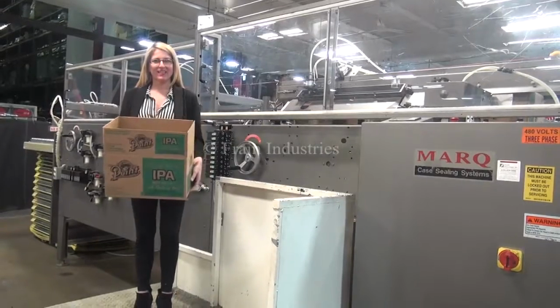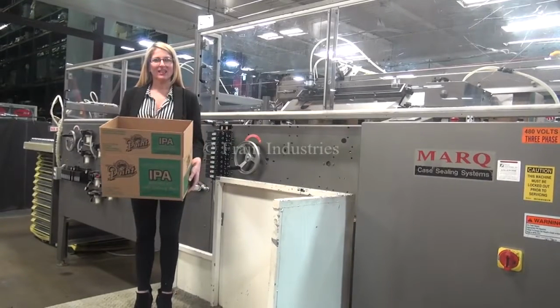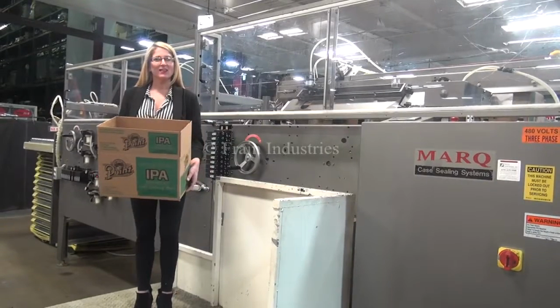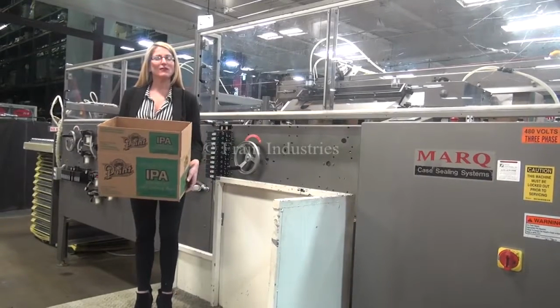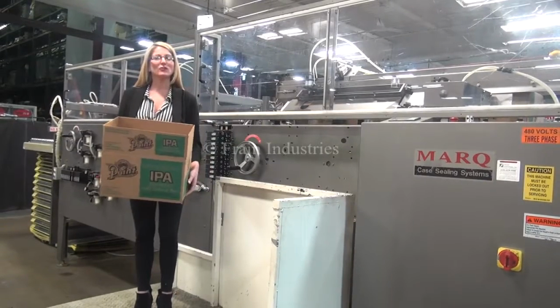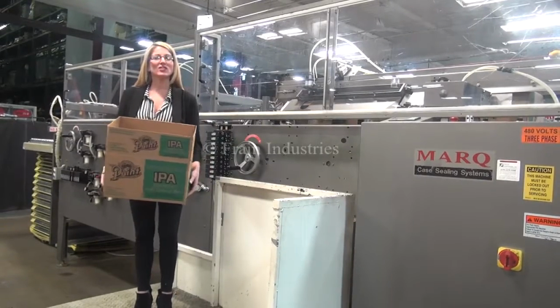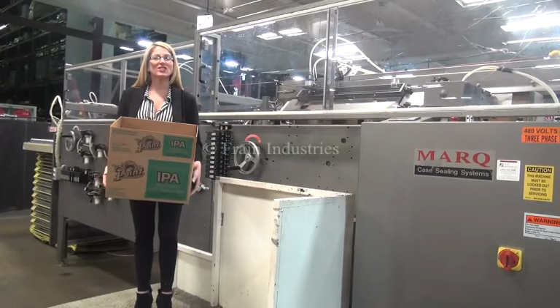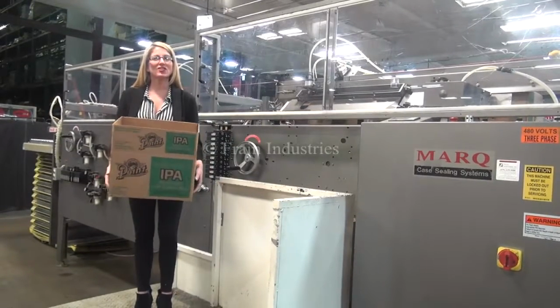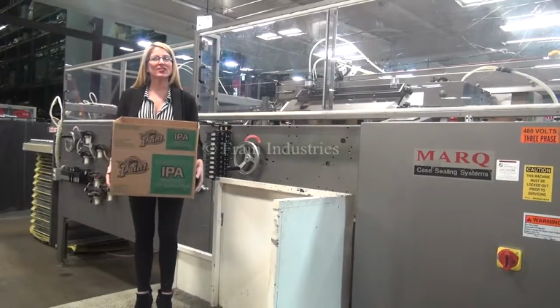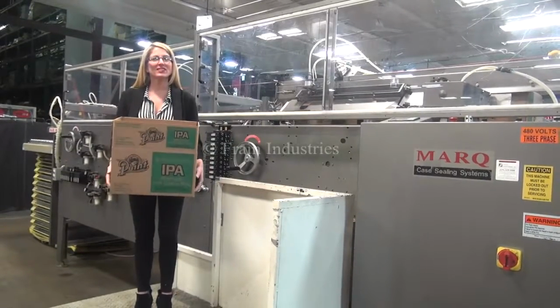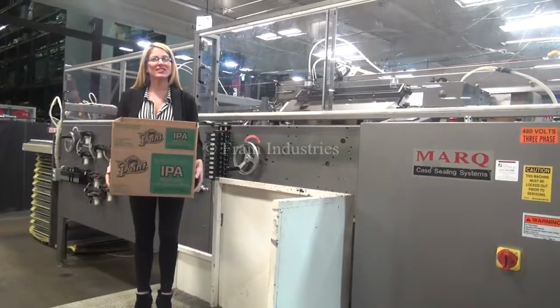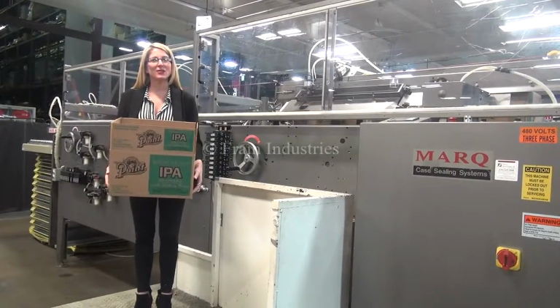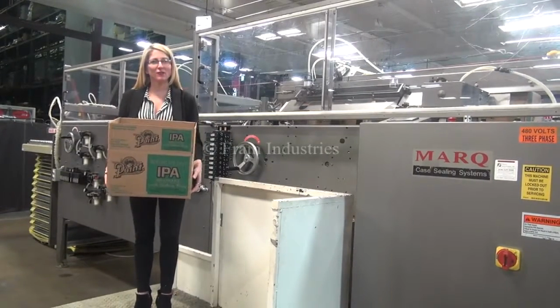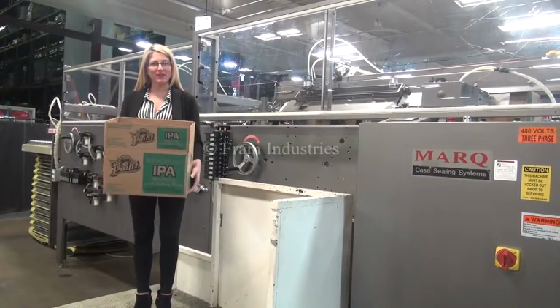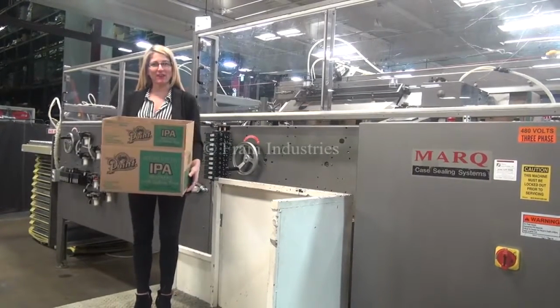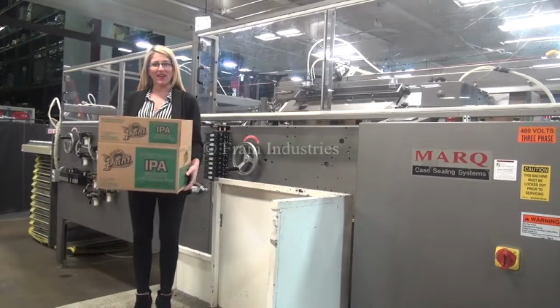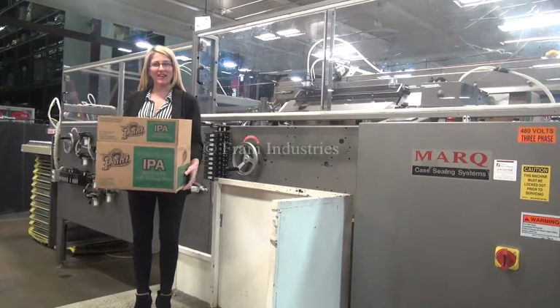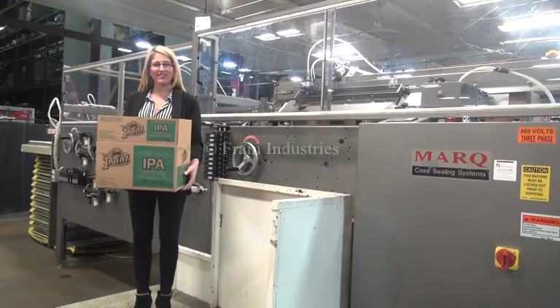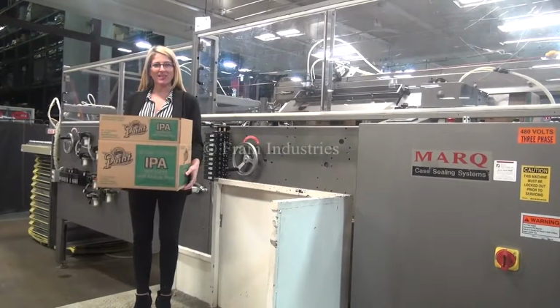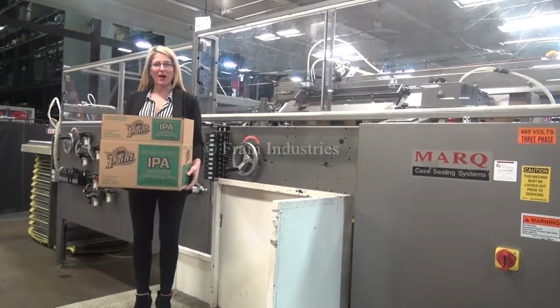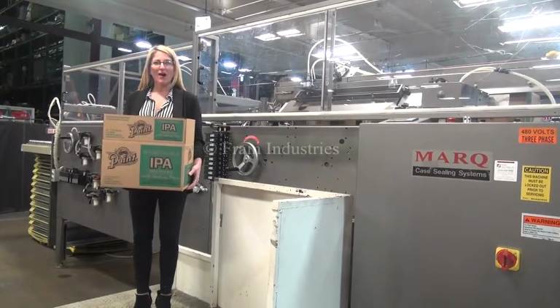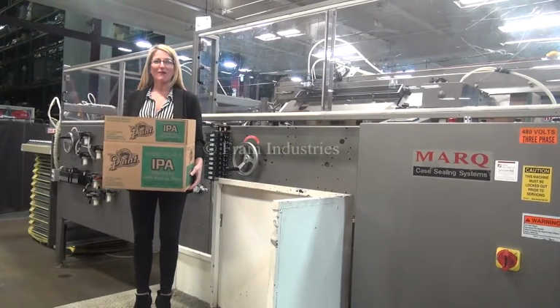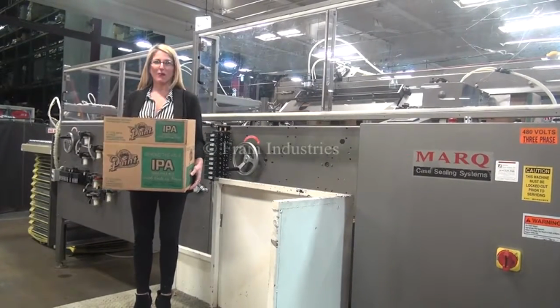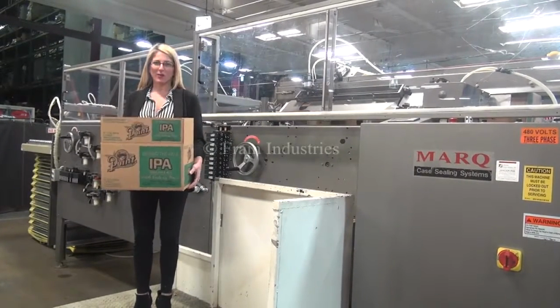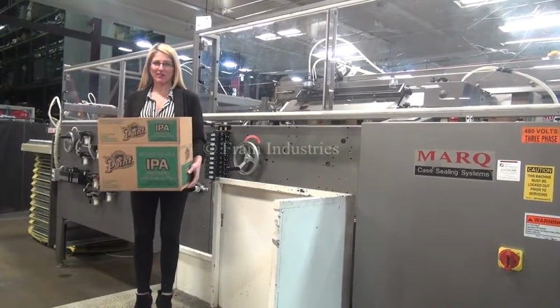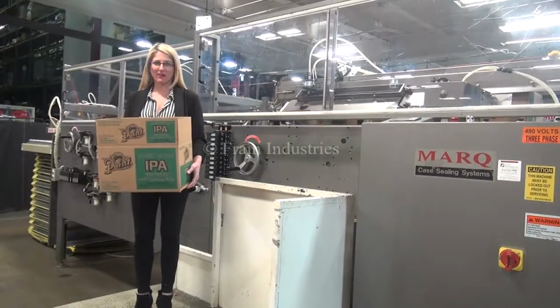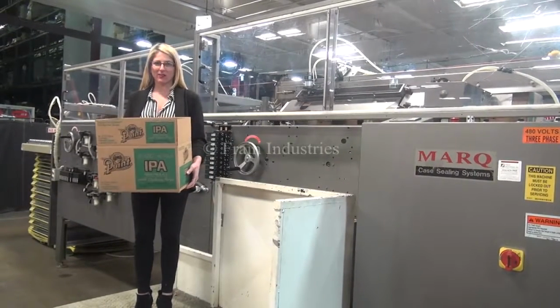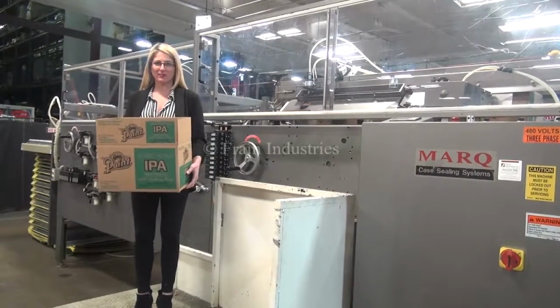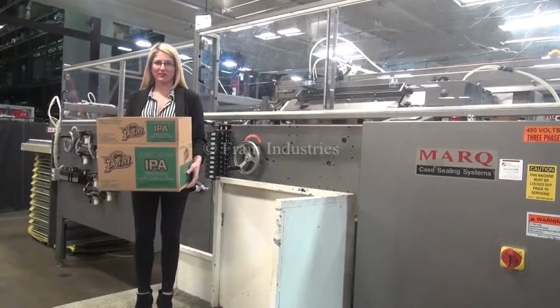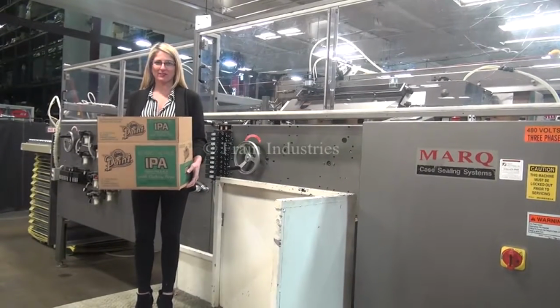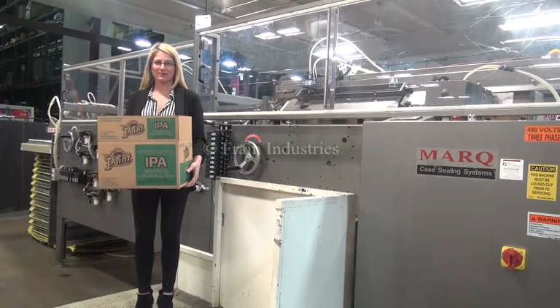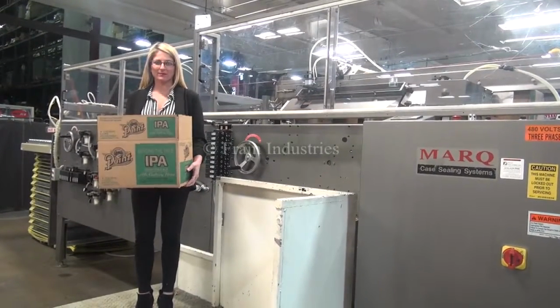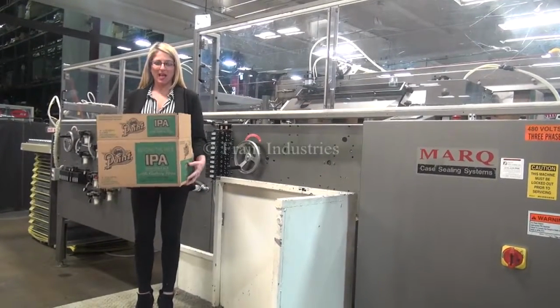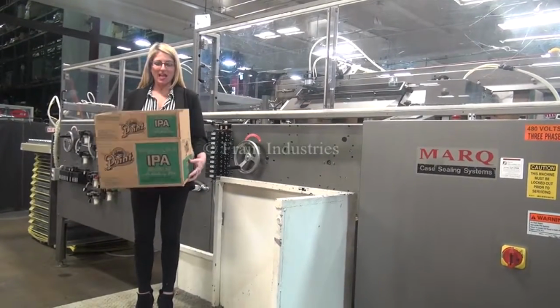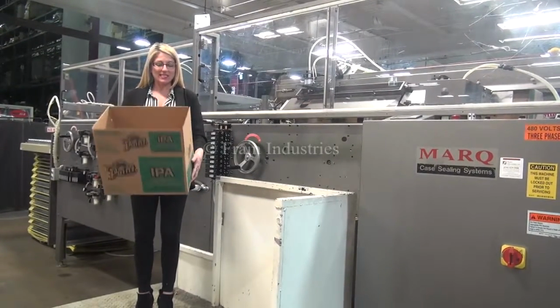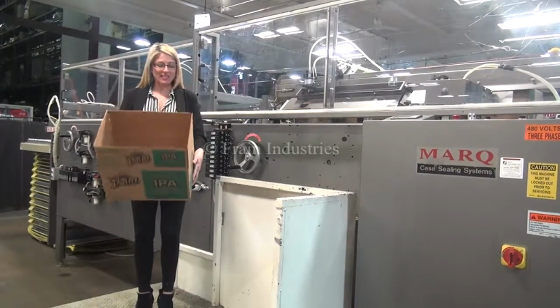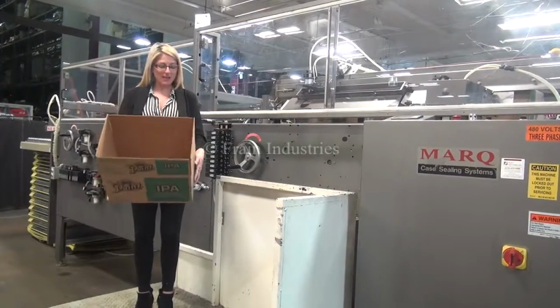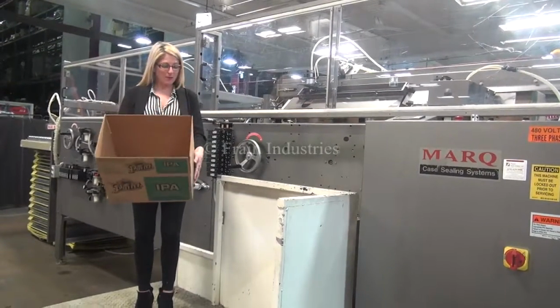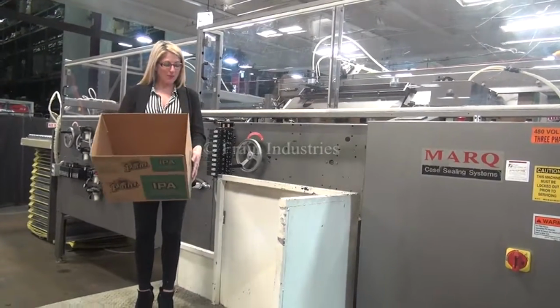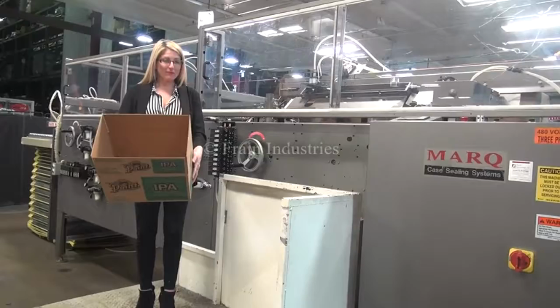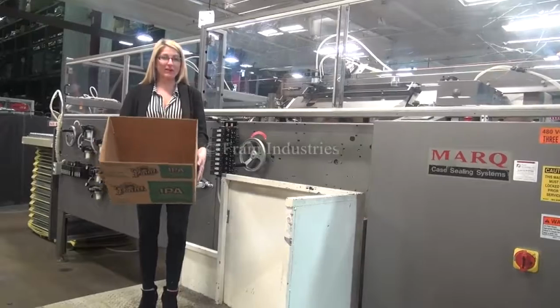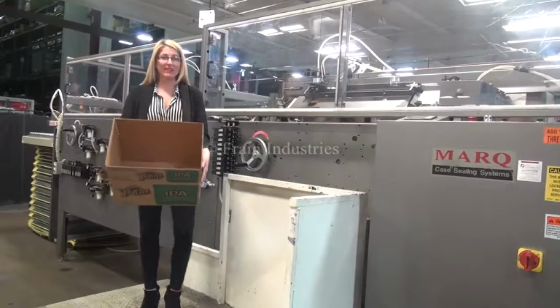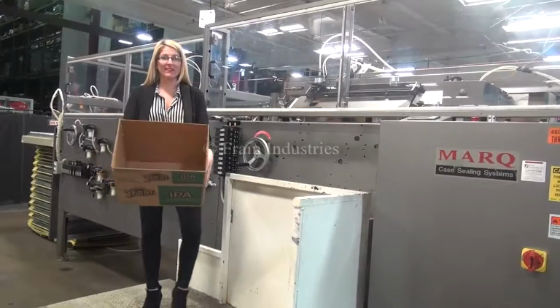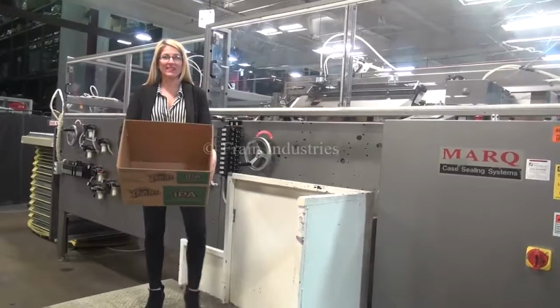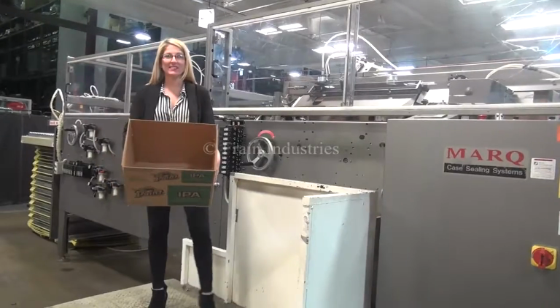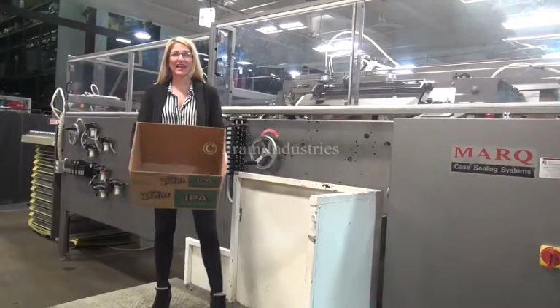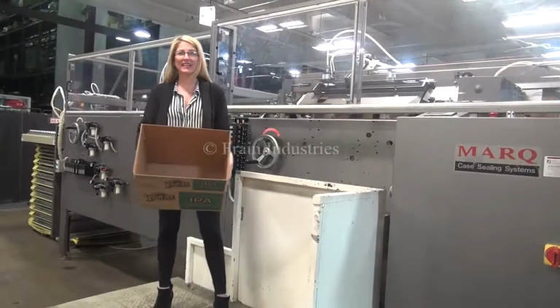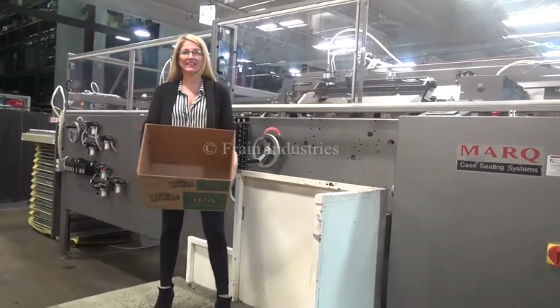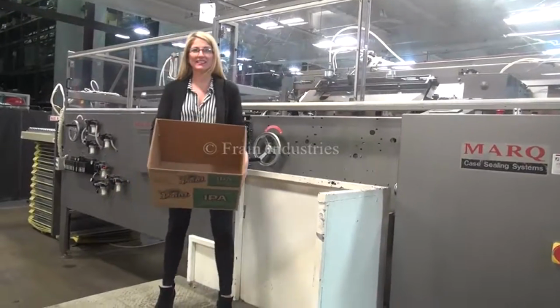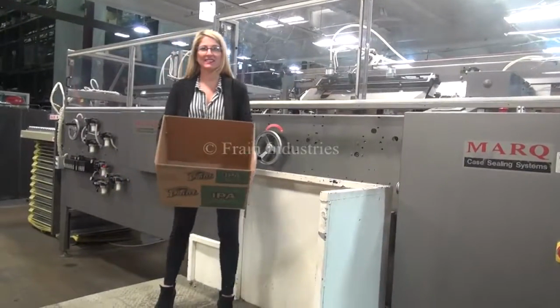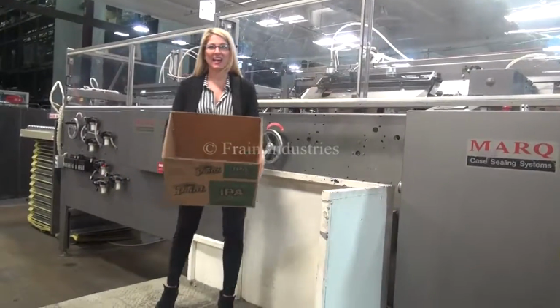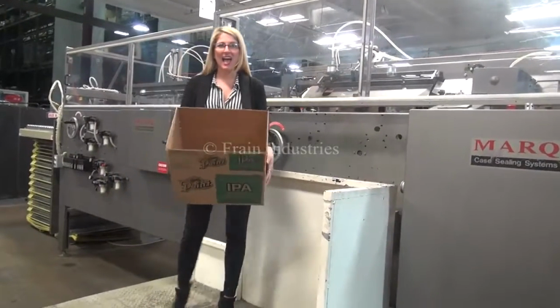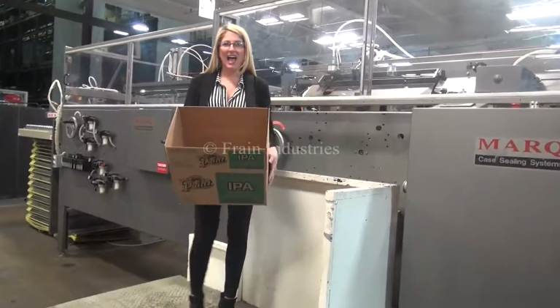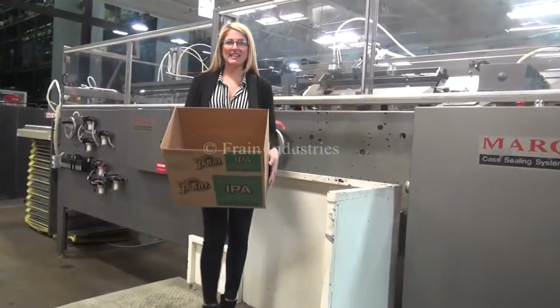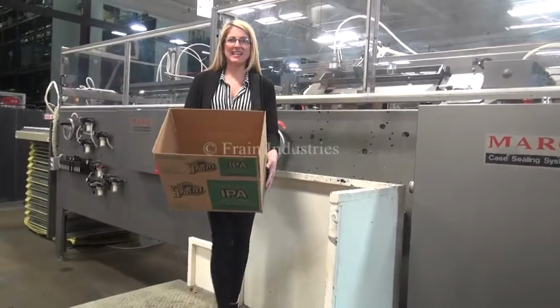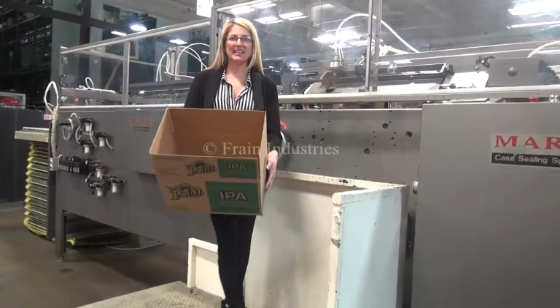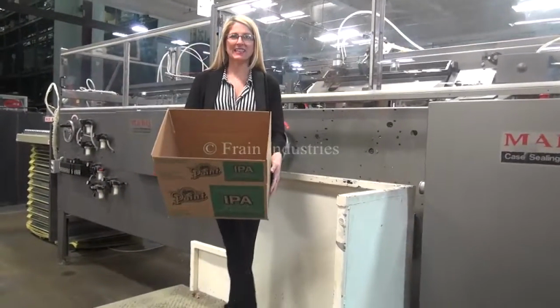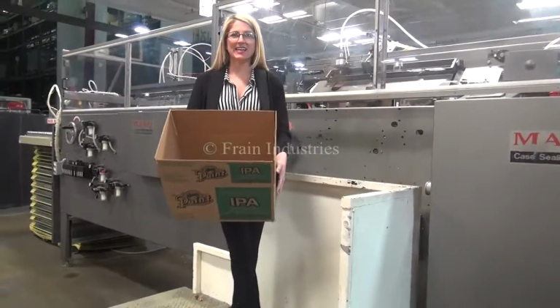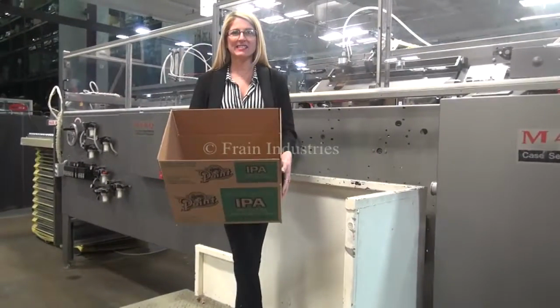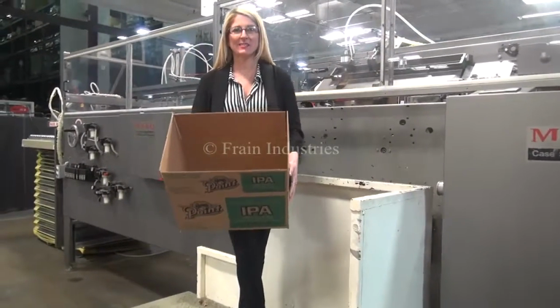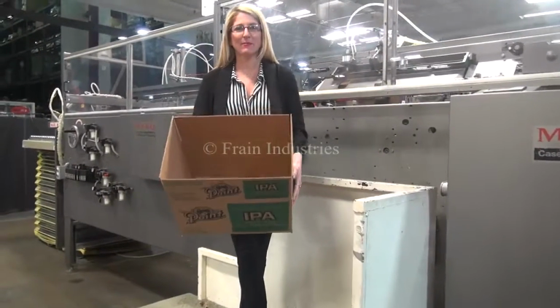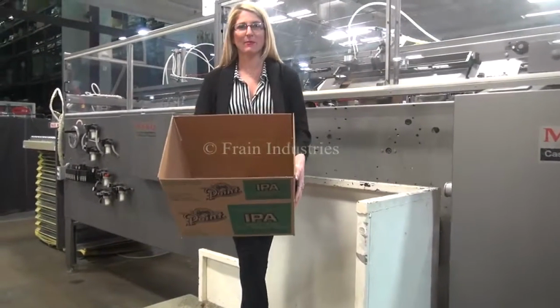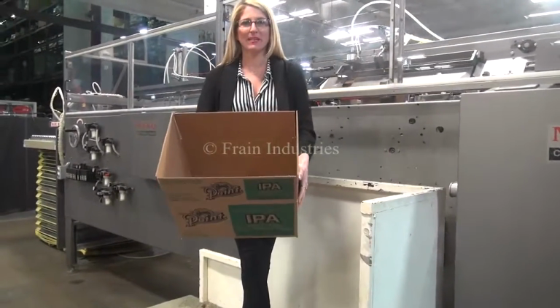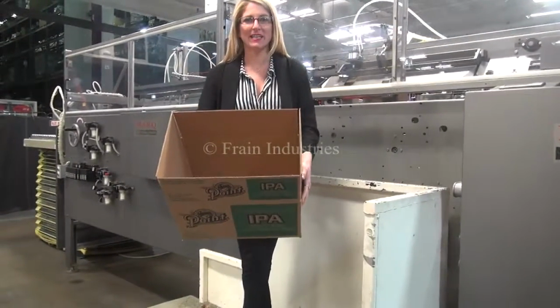The voltage is three phase, 40 volts. Today we'll be running this case at 10 cases per minute.